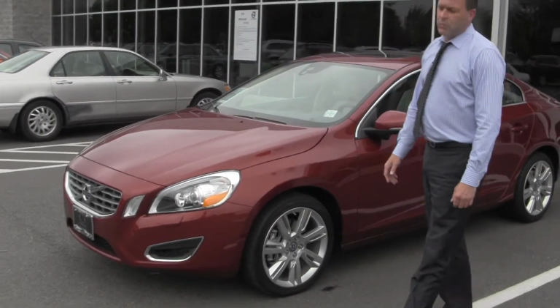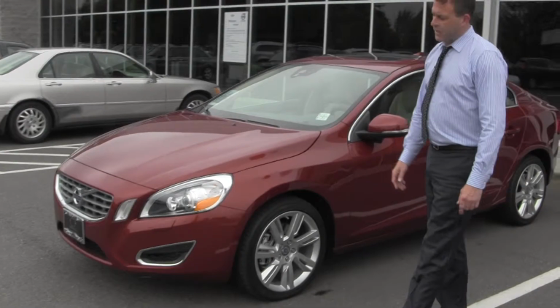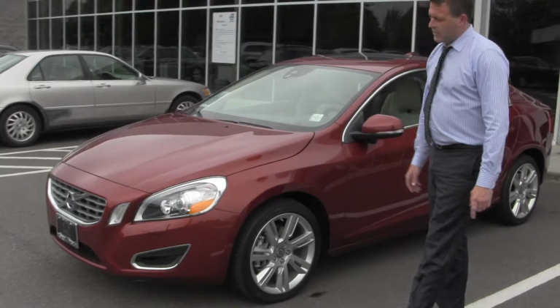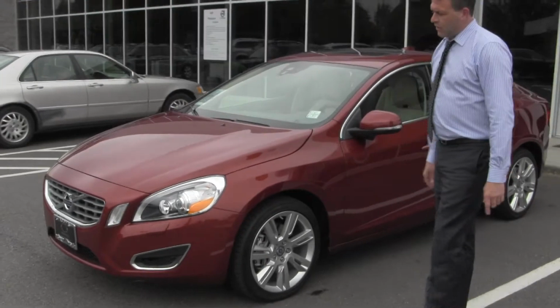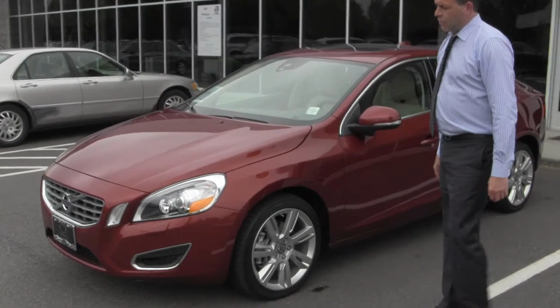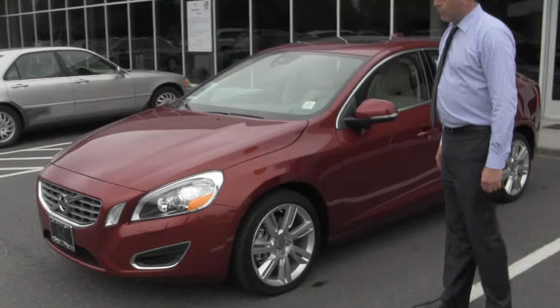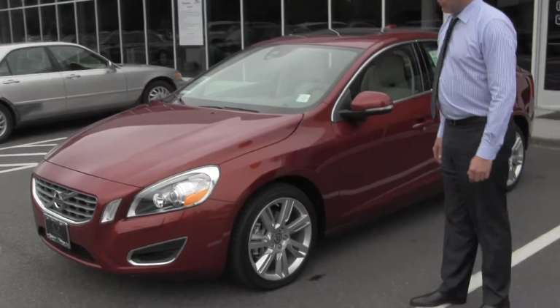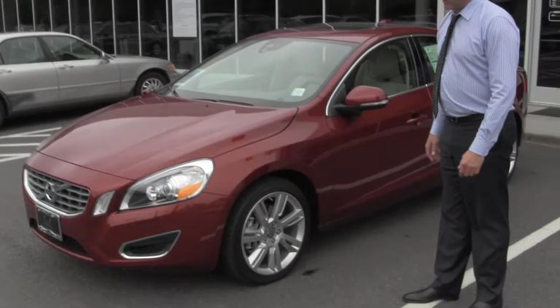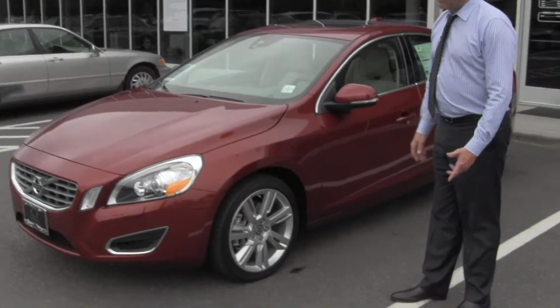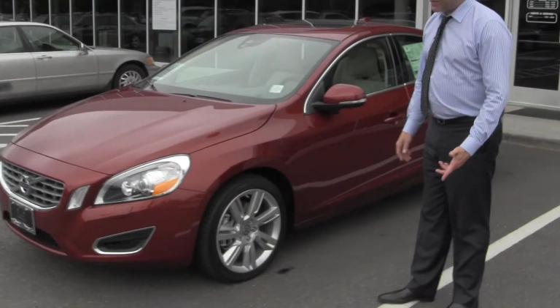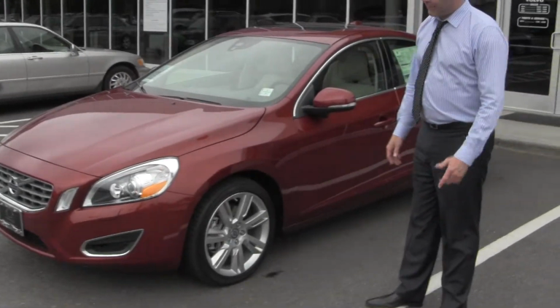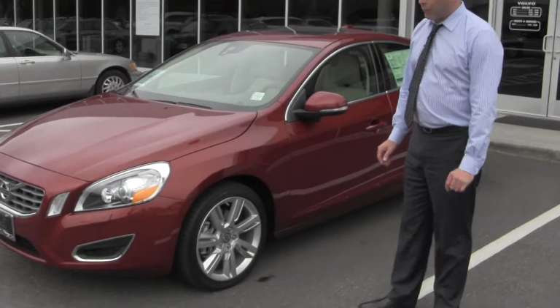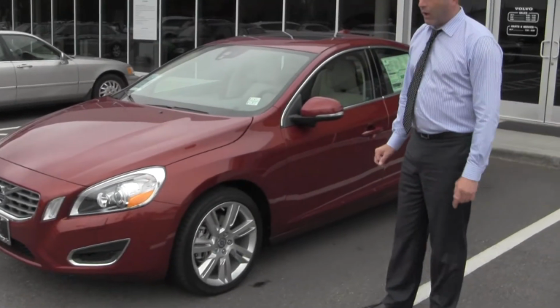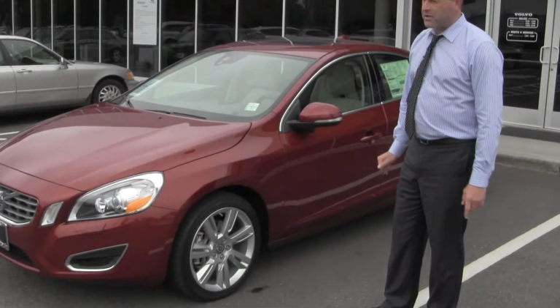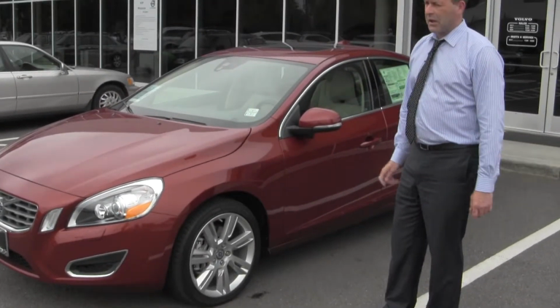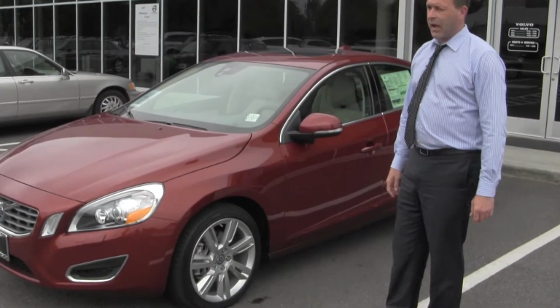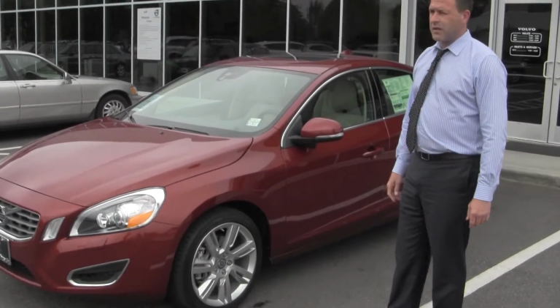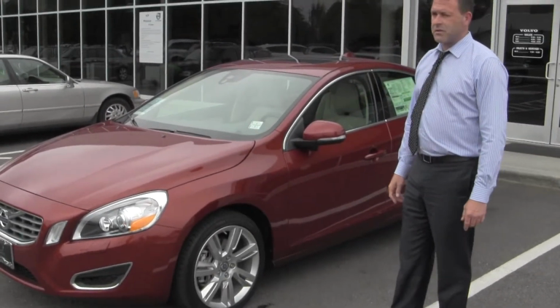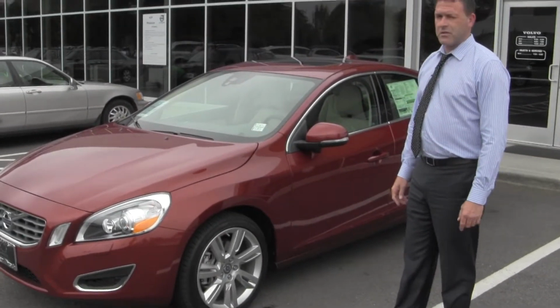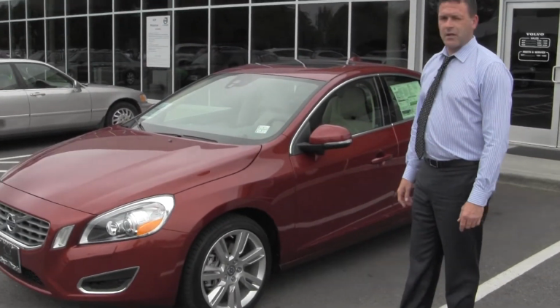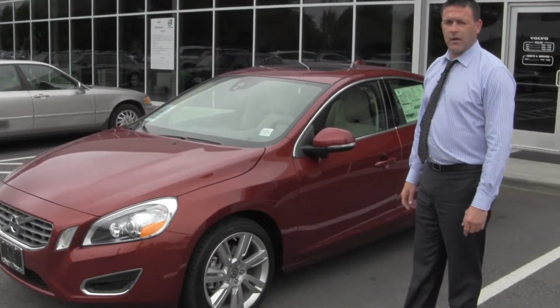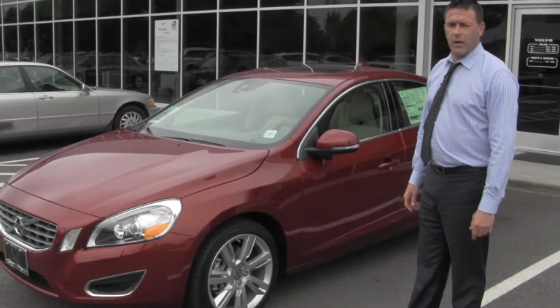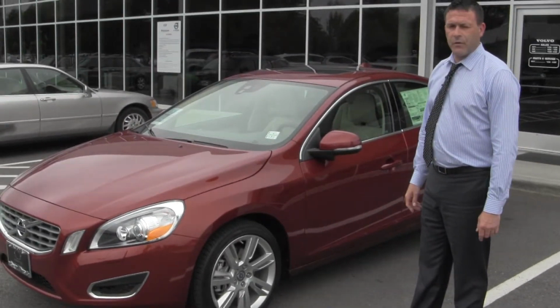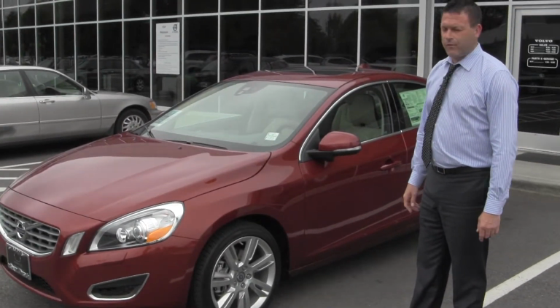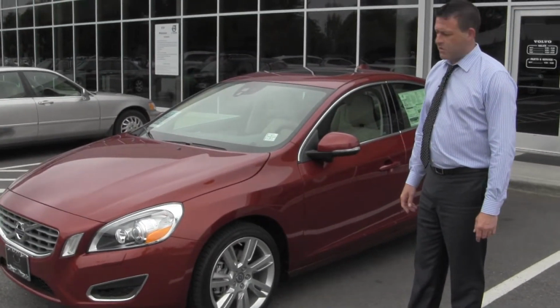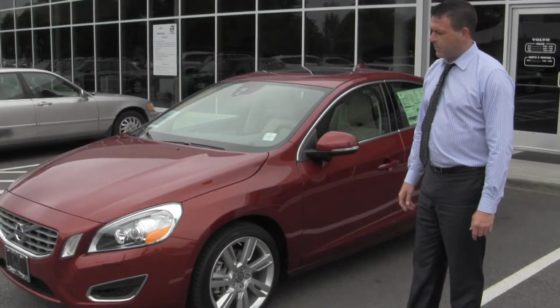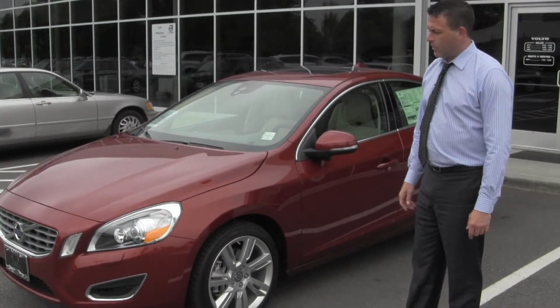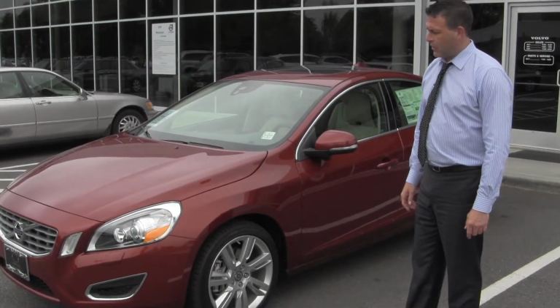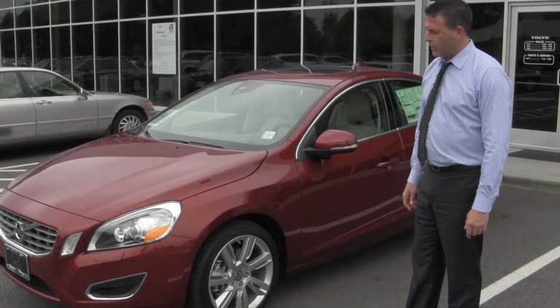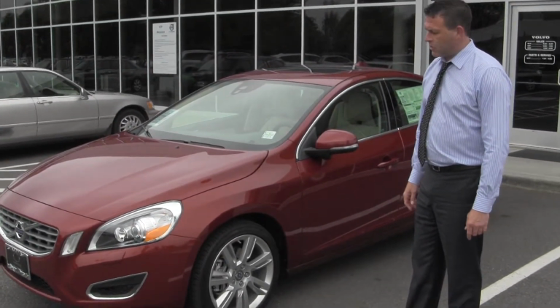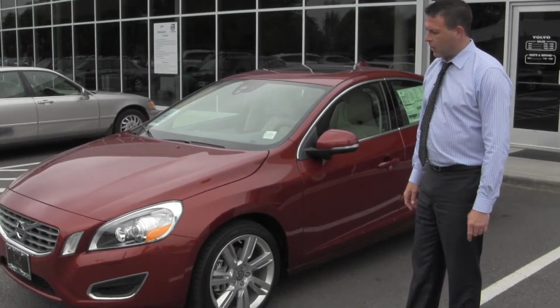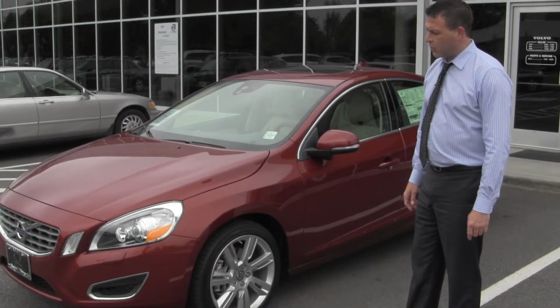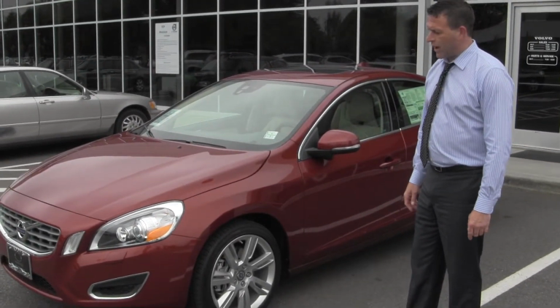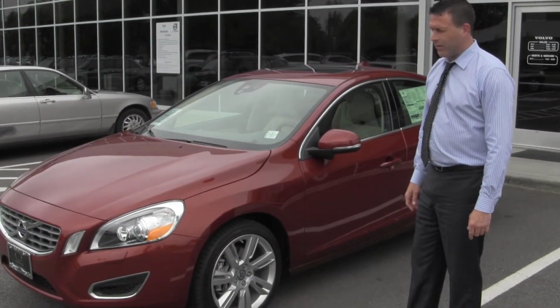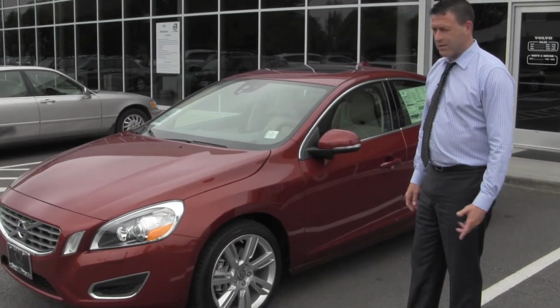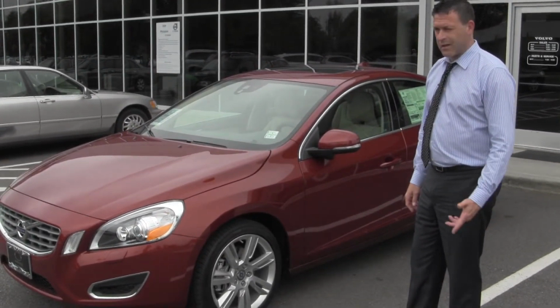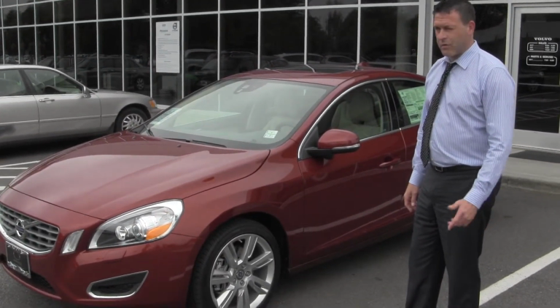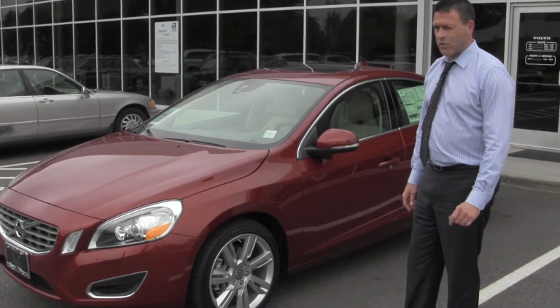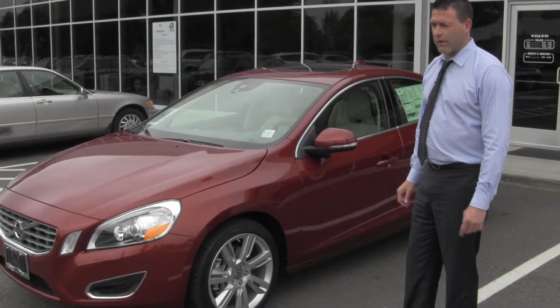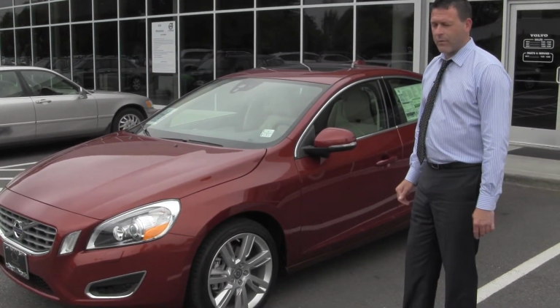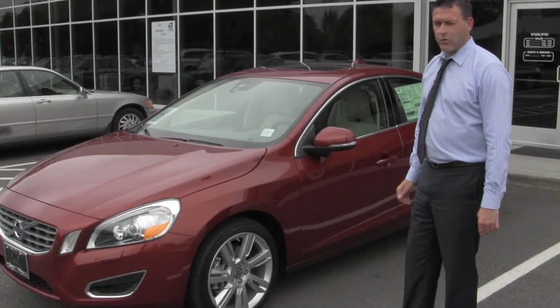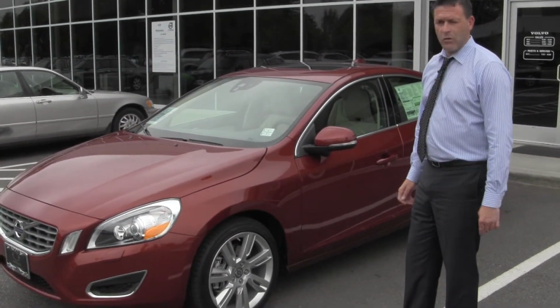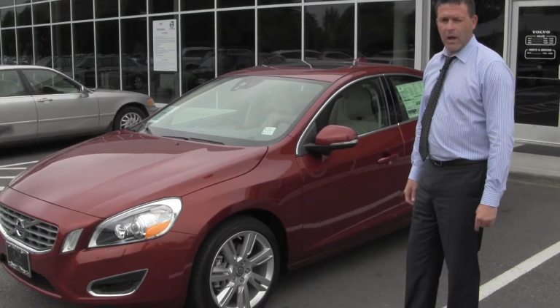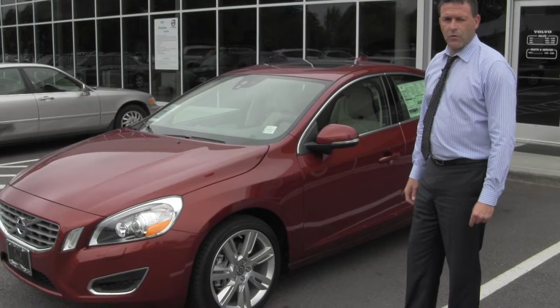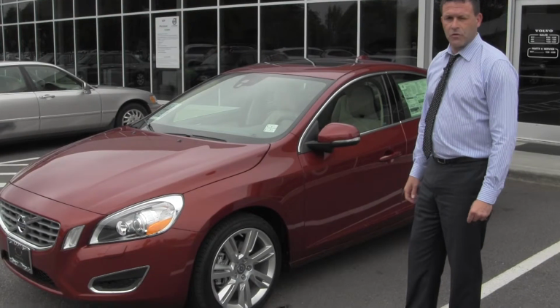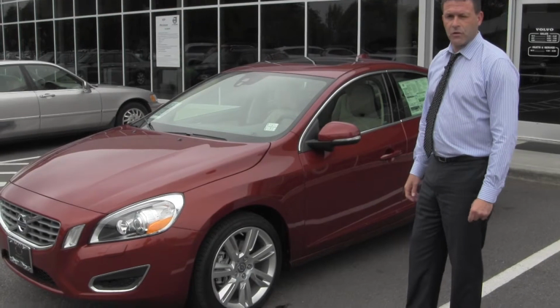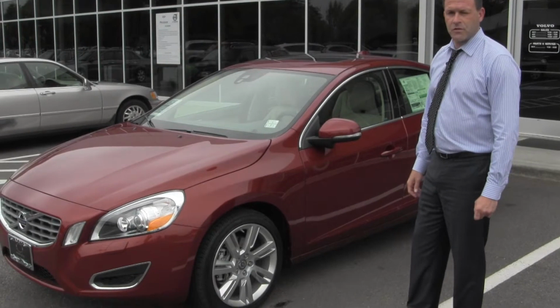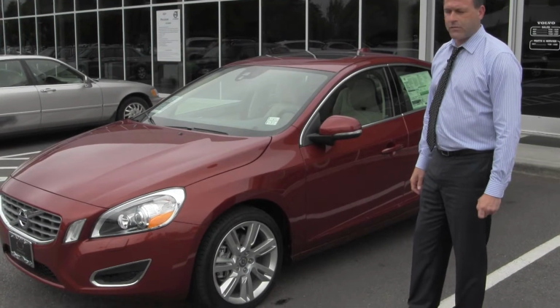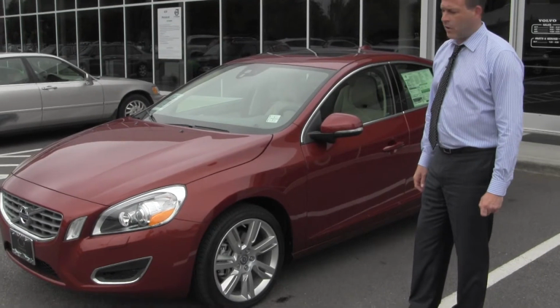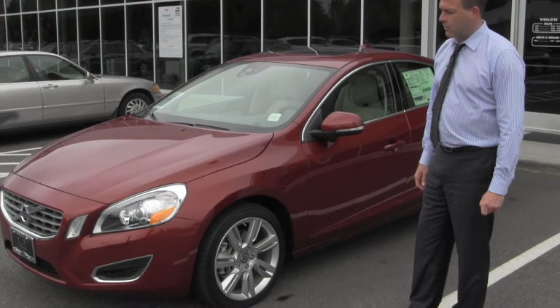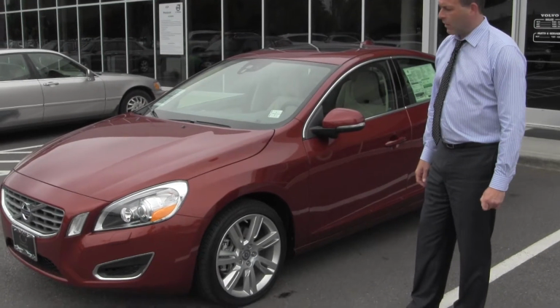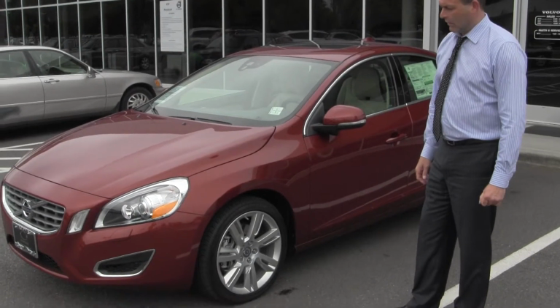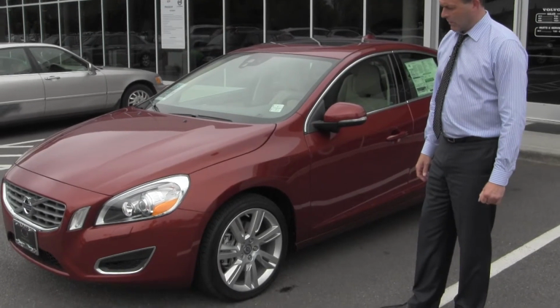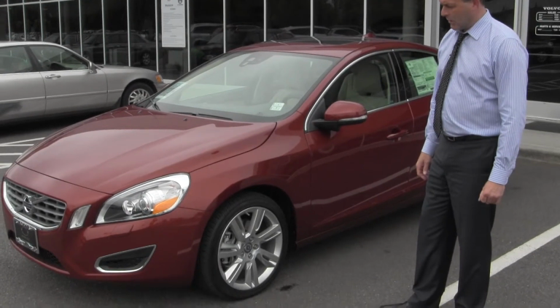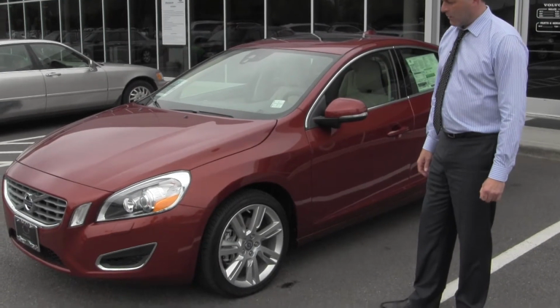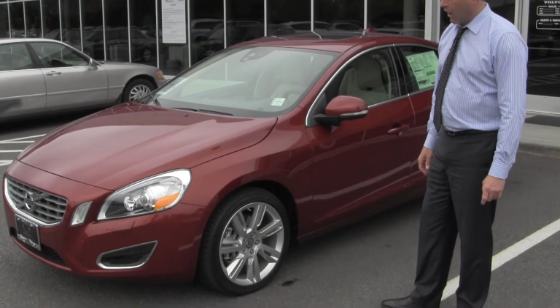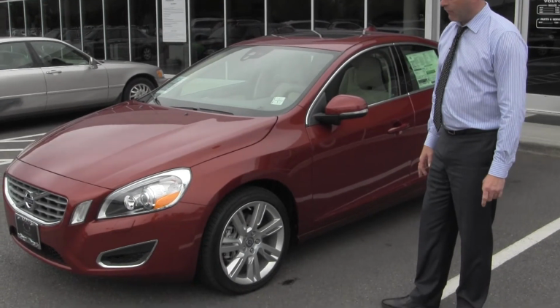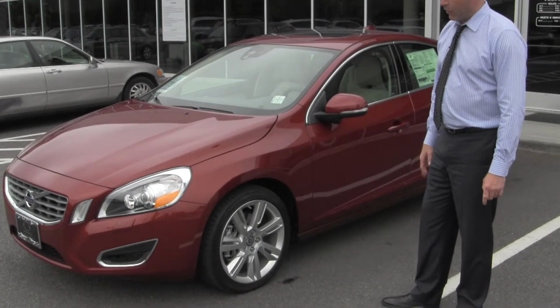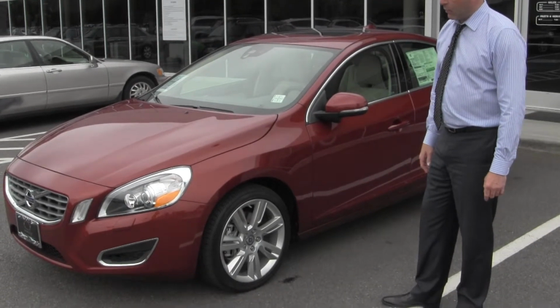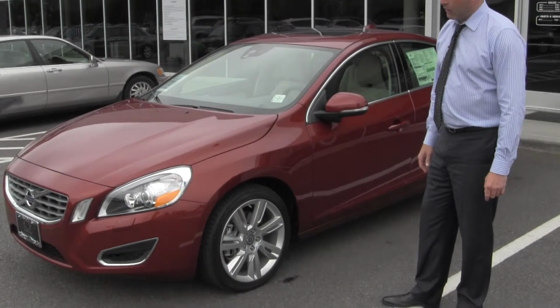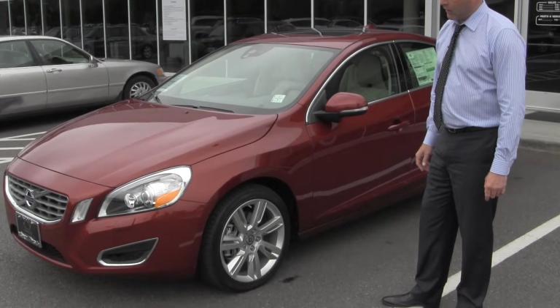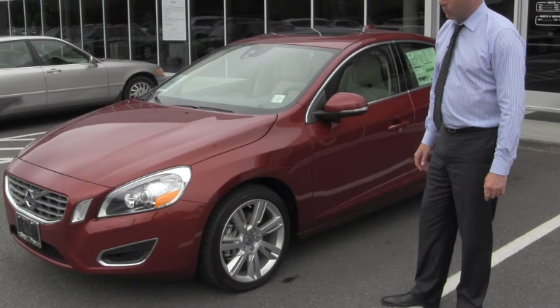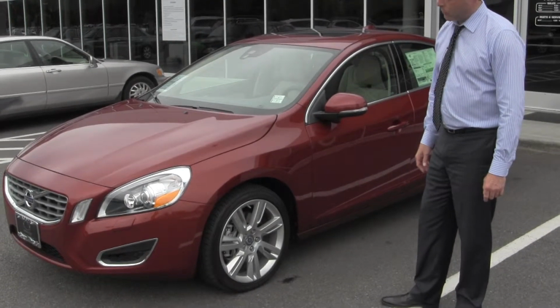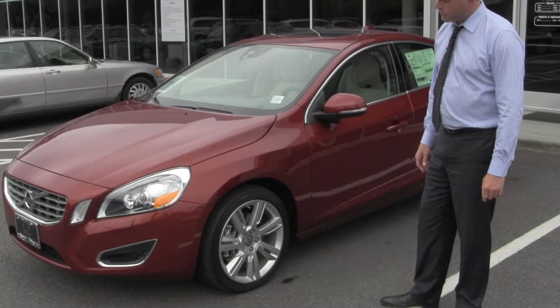What those active bending headlights are going to do for you, safety-wise at night, is help your visibility as you're out driving — say if you're driving up through the mountains or on some very dark, not very well lit roads.